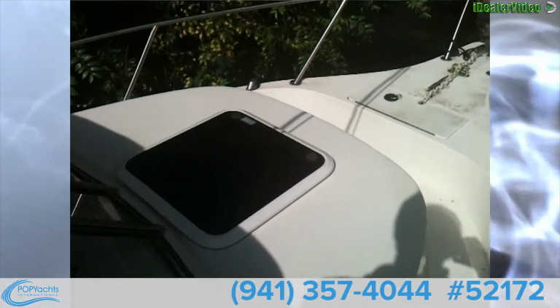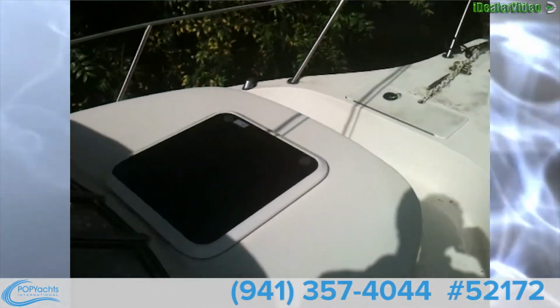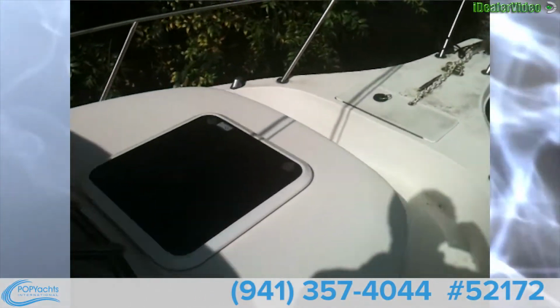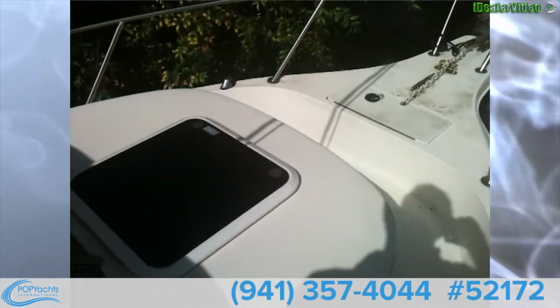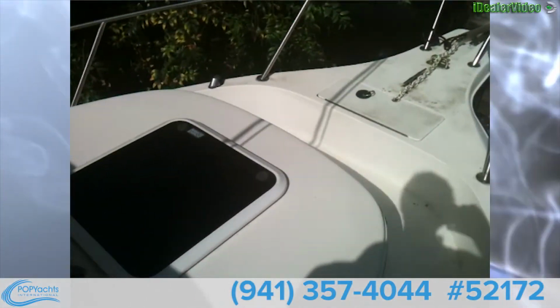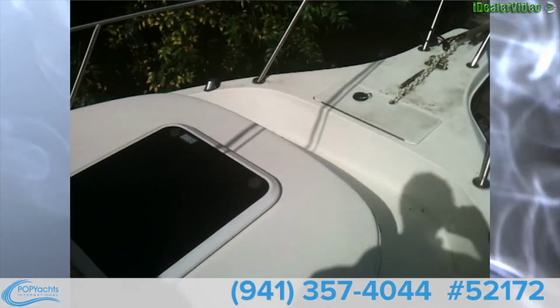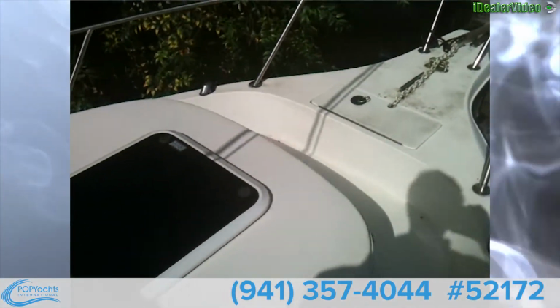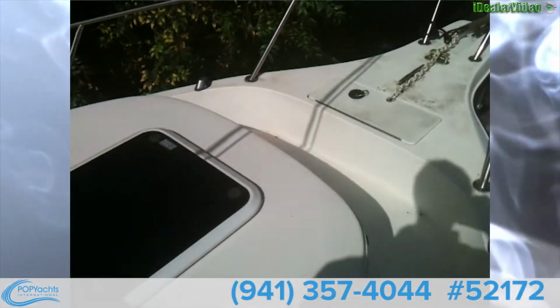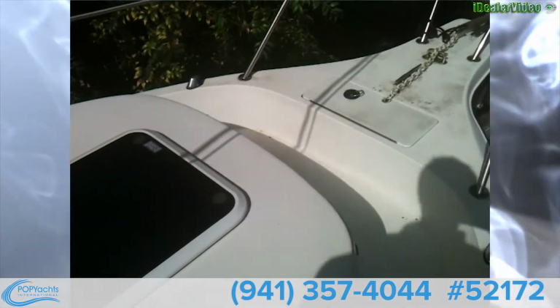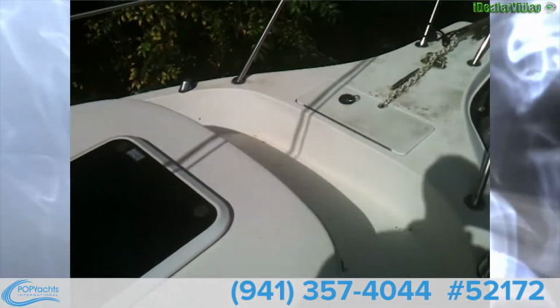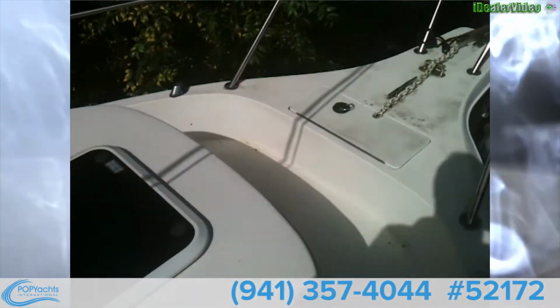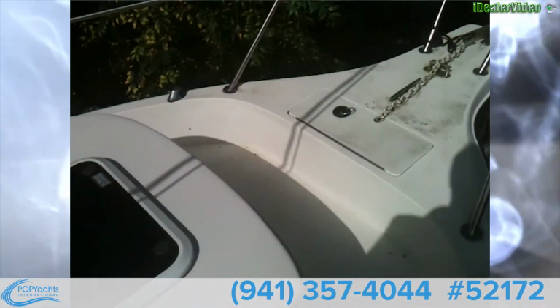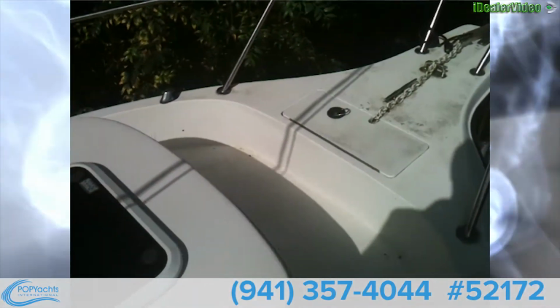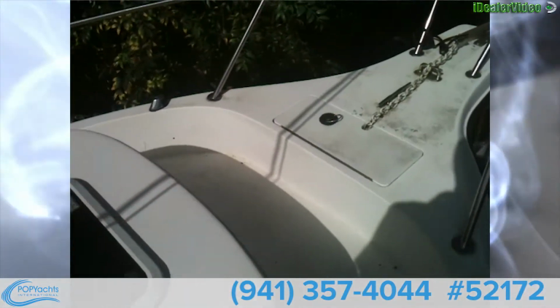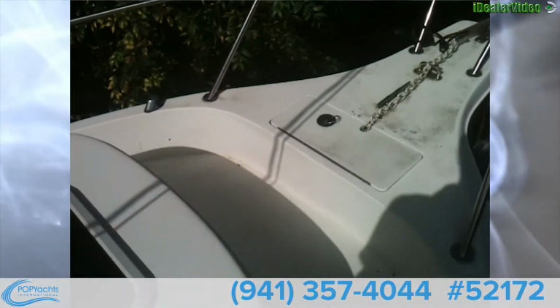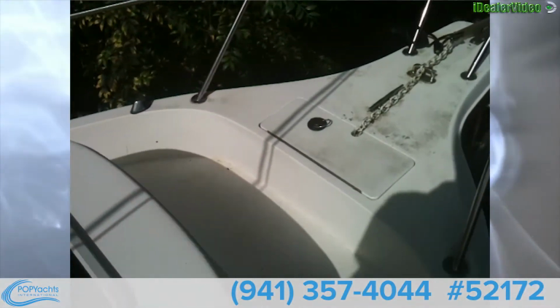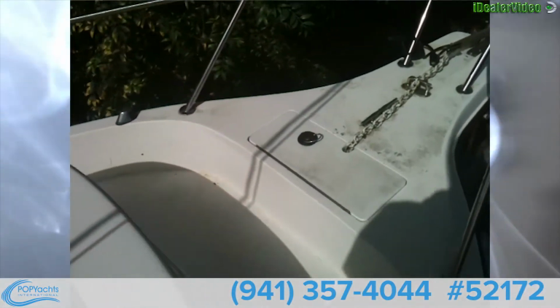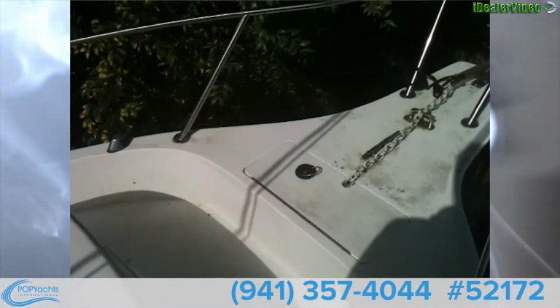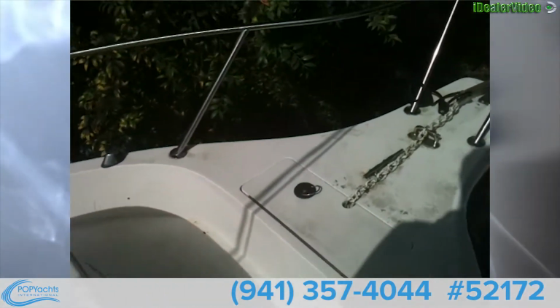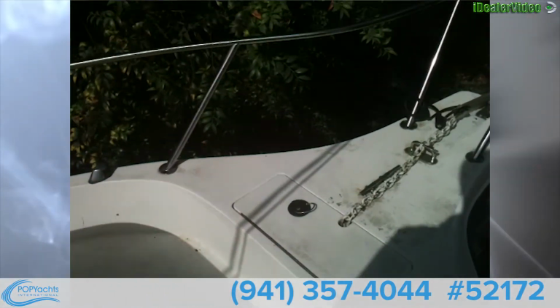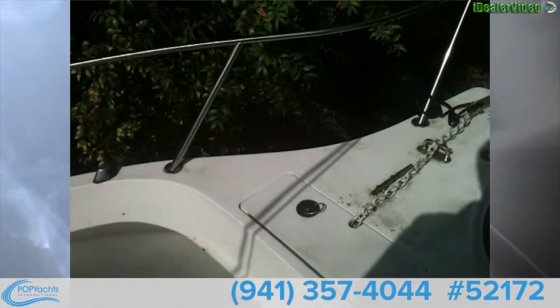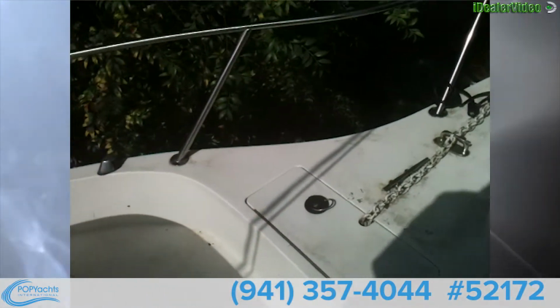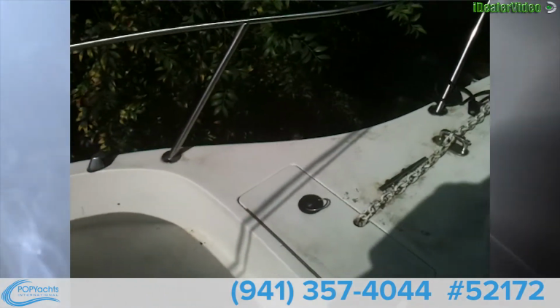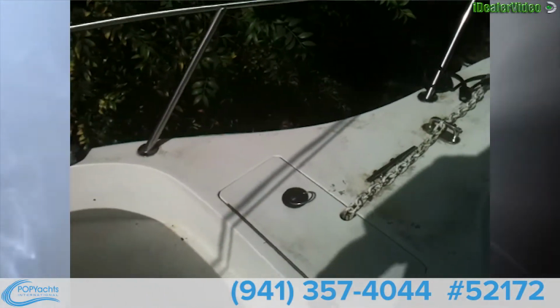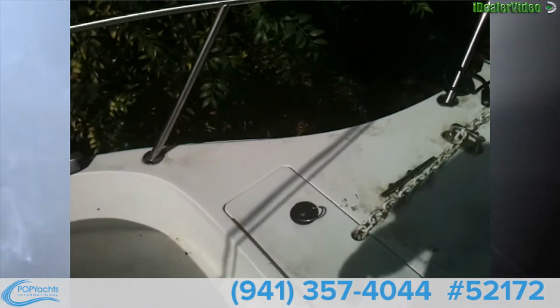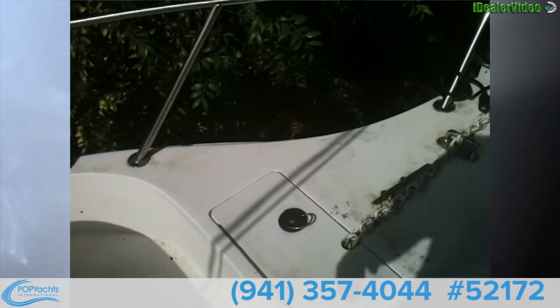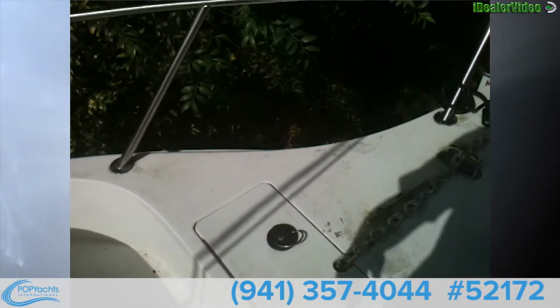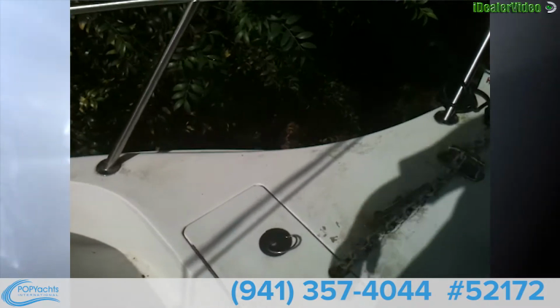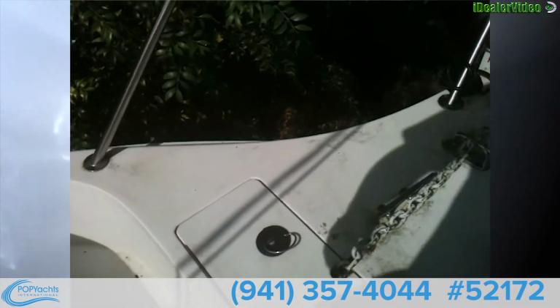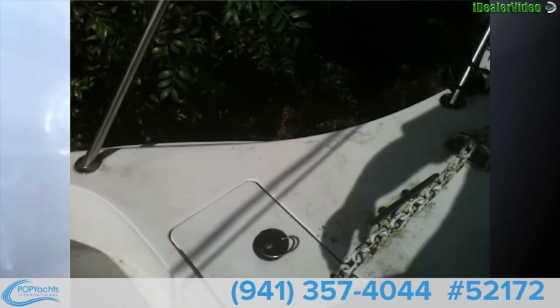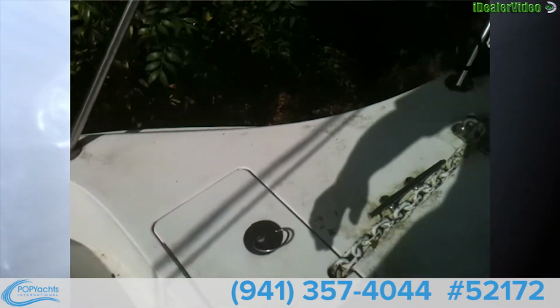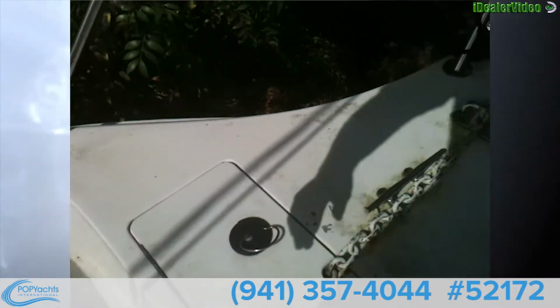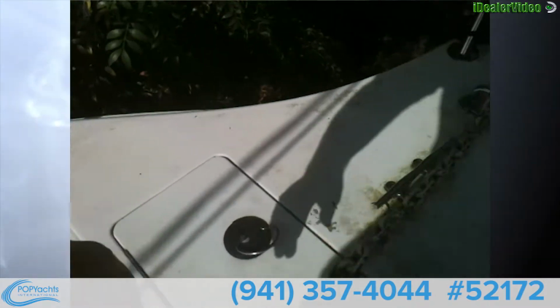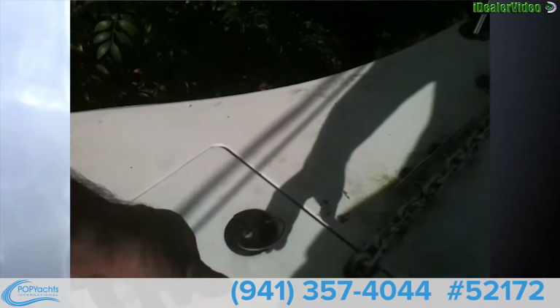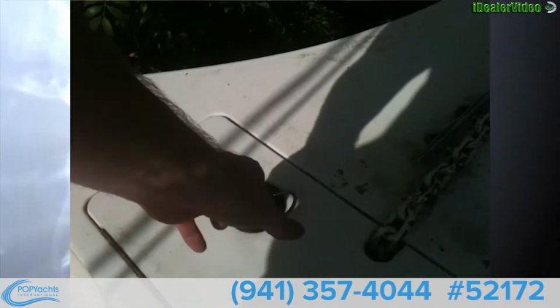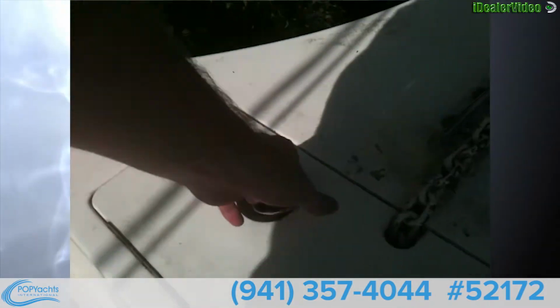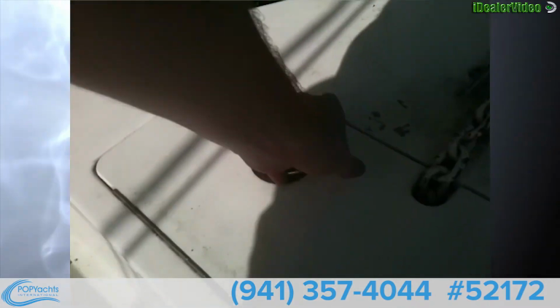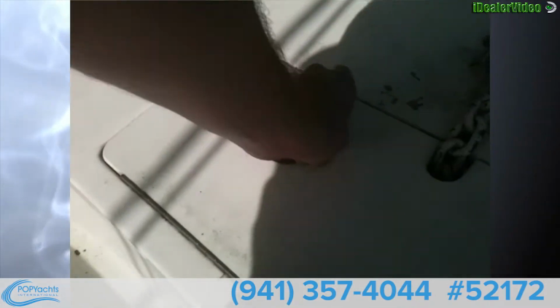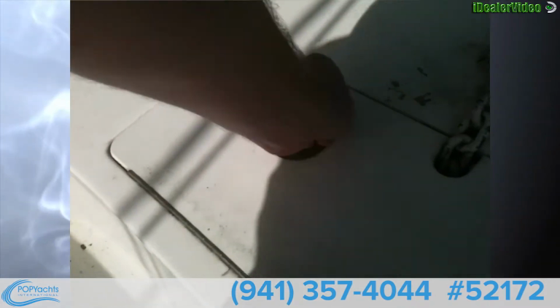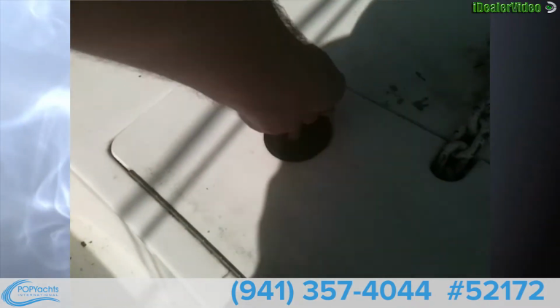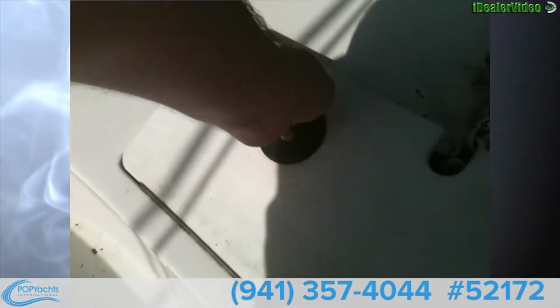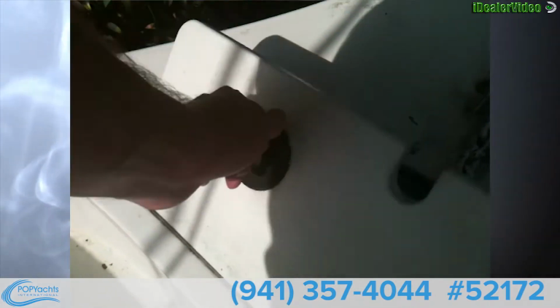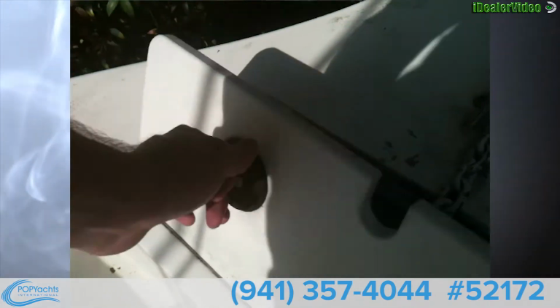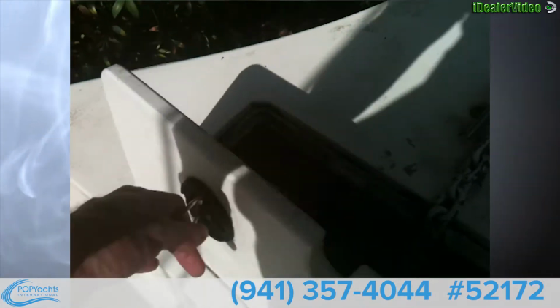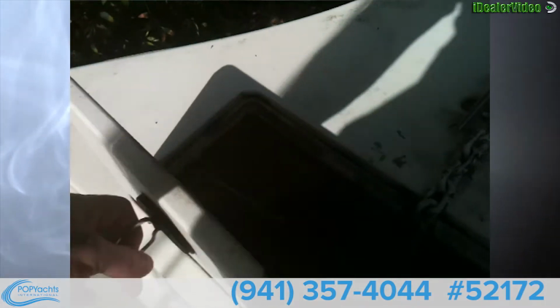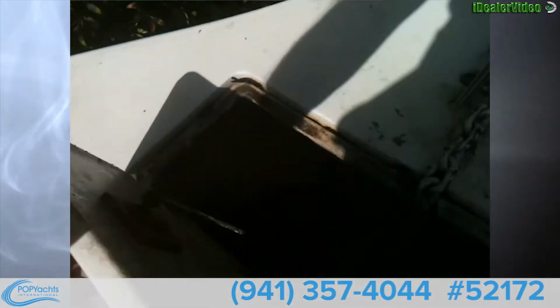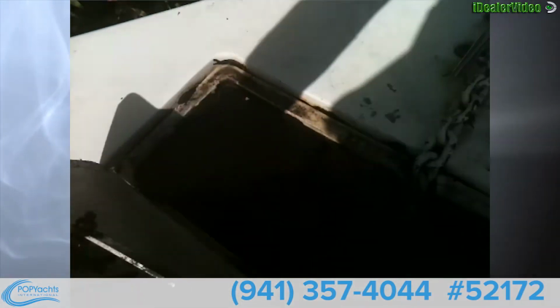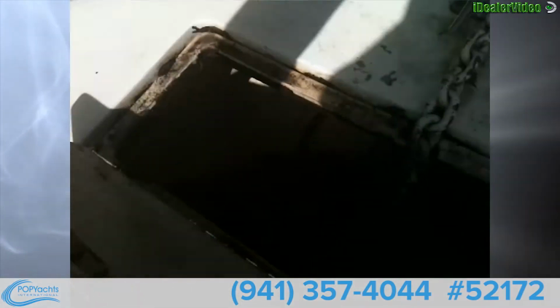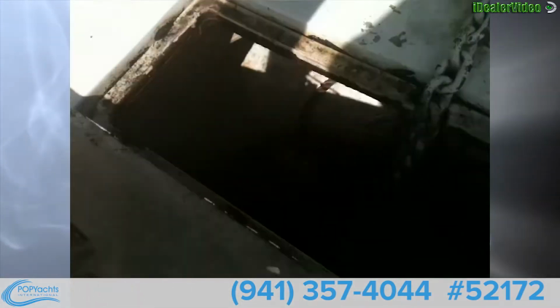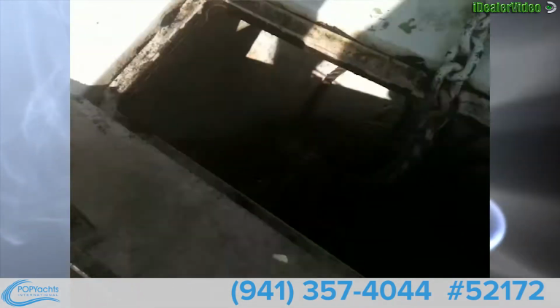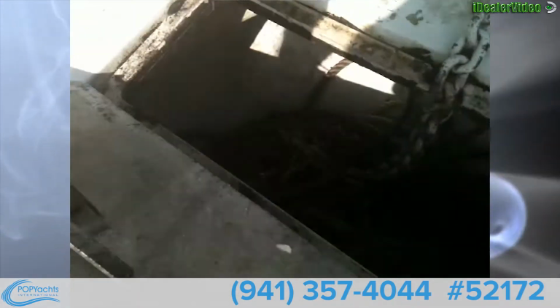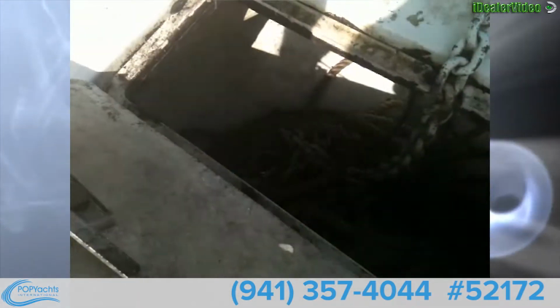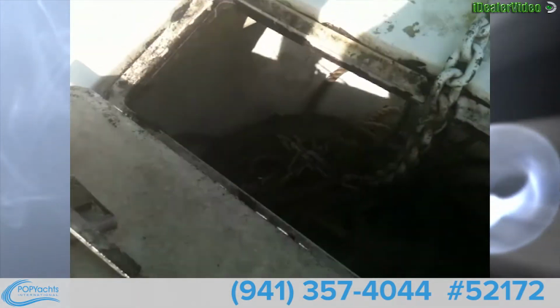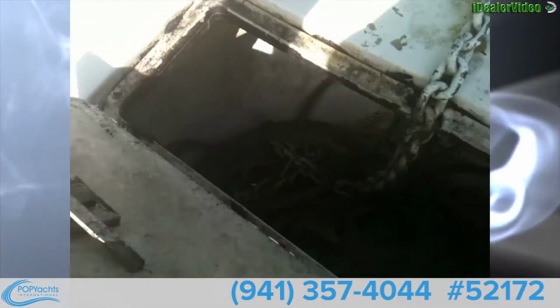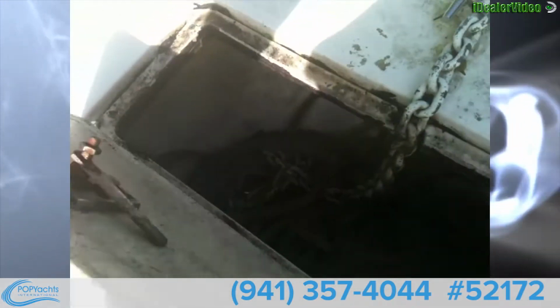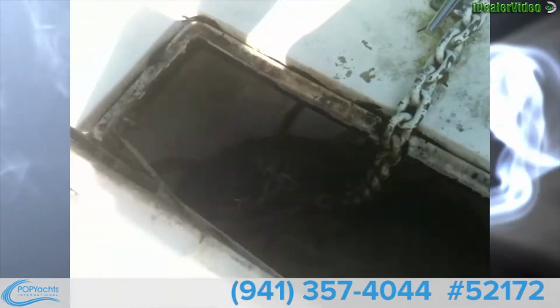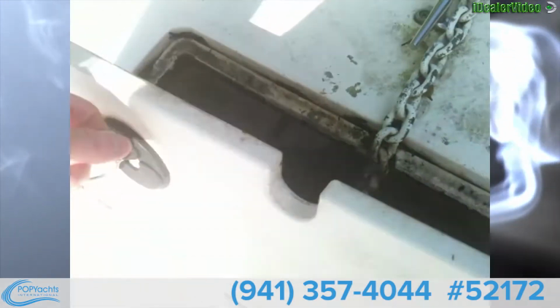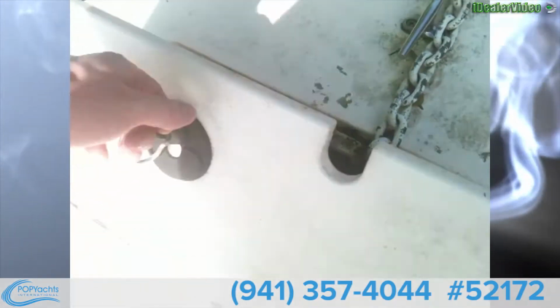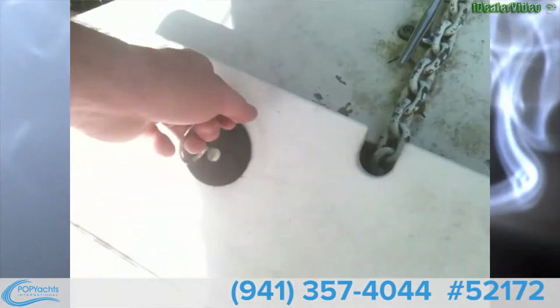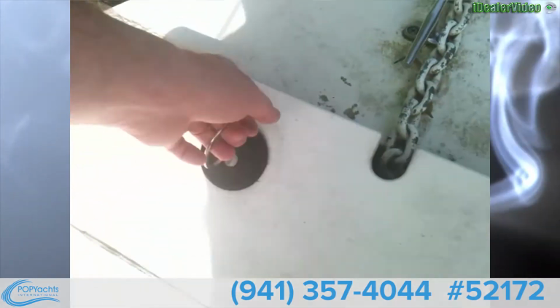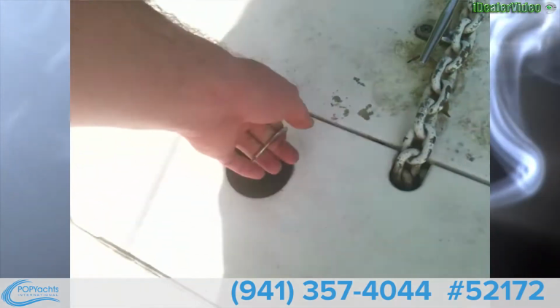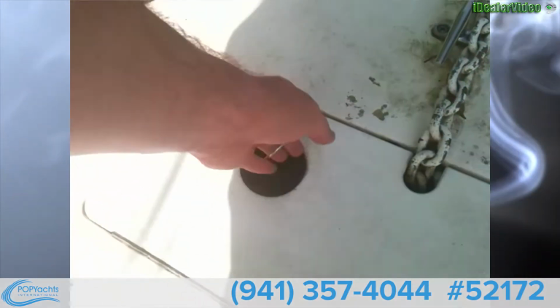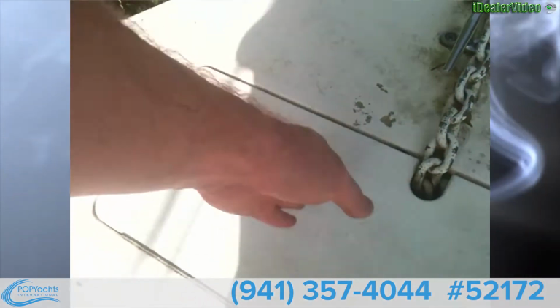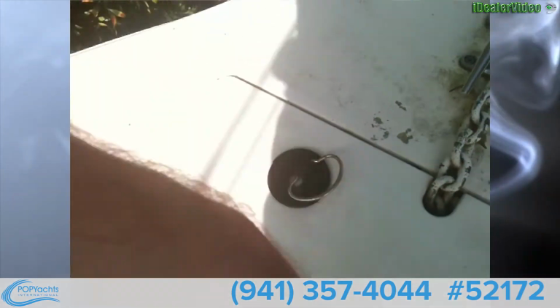Steps up front with plenty of seating on the bow. Nice size anchor locker with a Fortress anchor and plenty of rope.